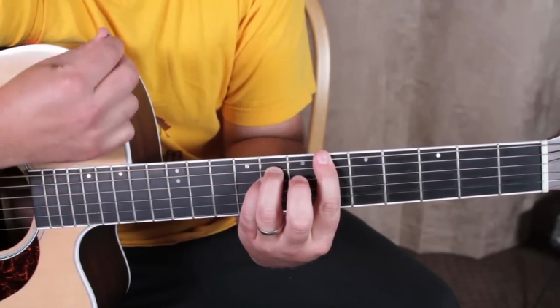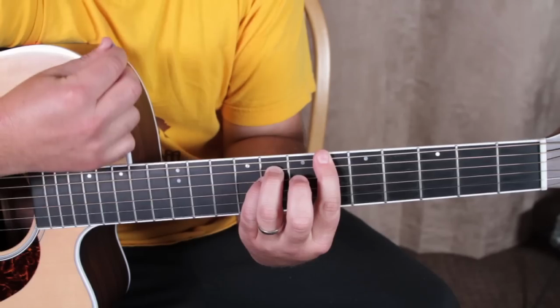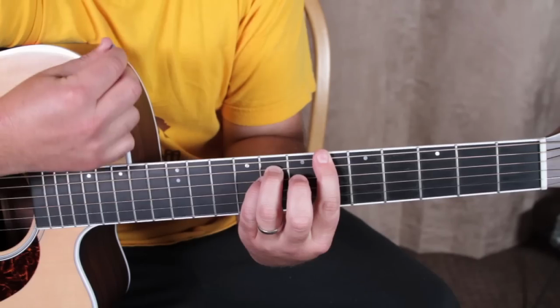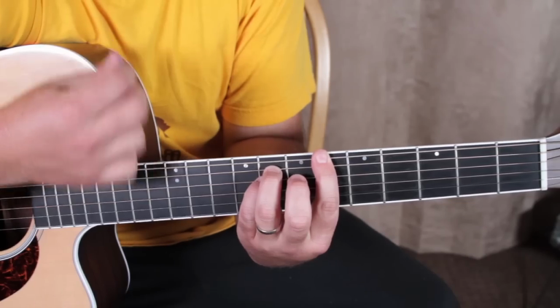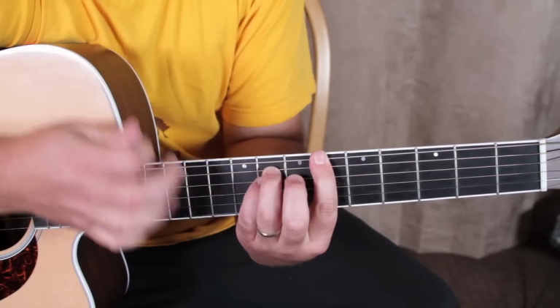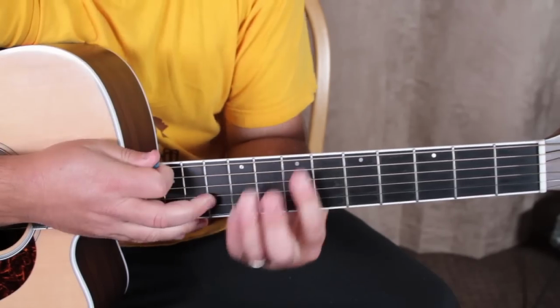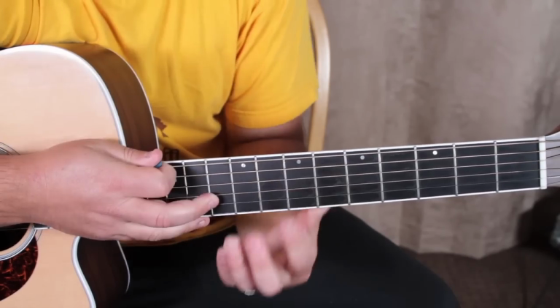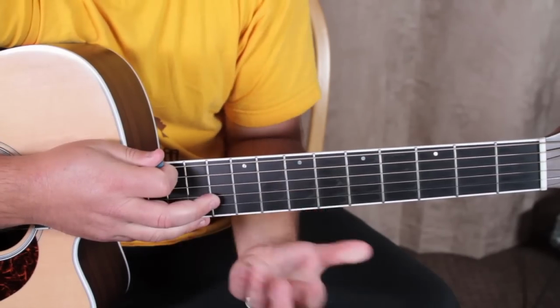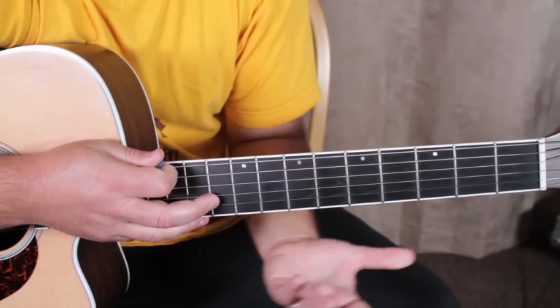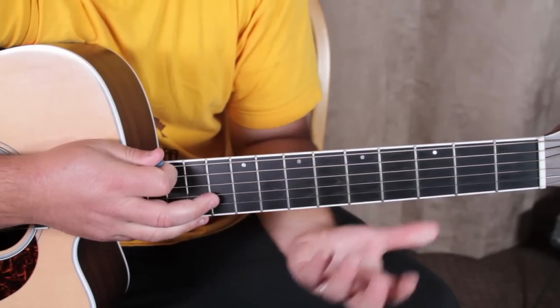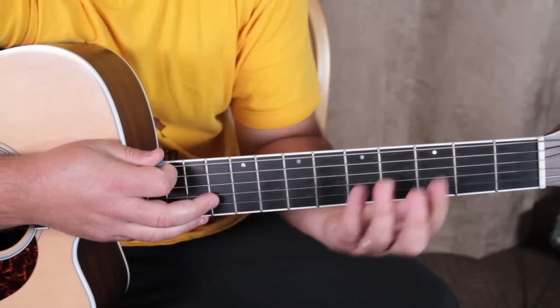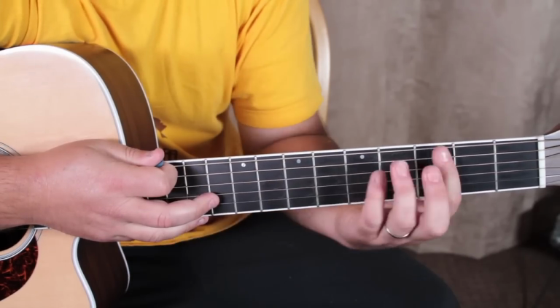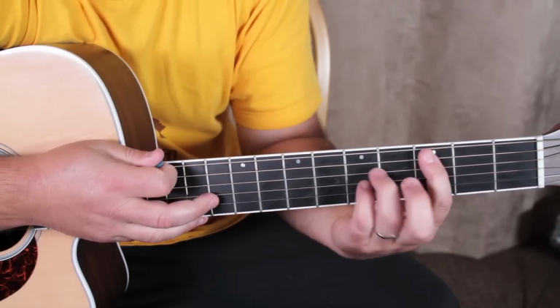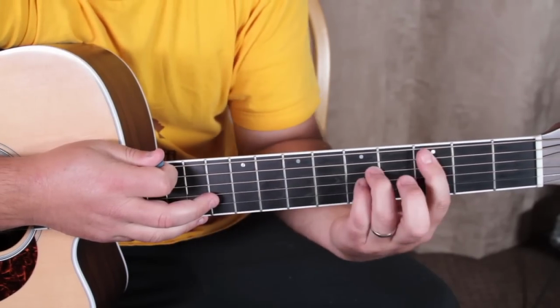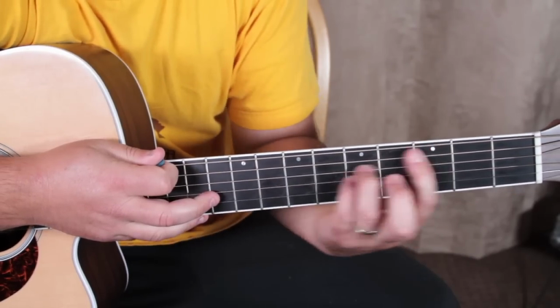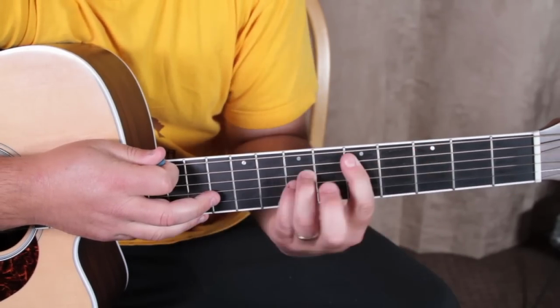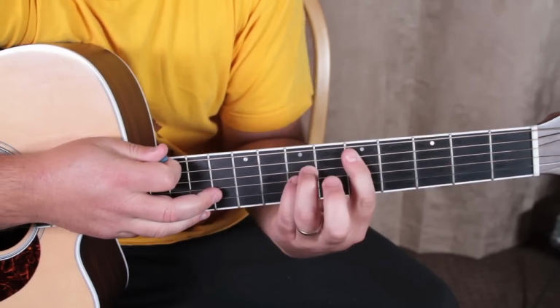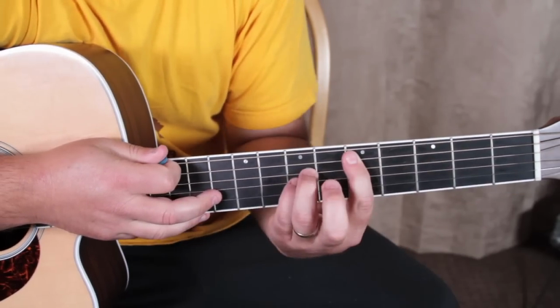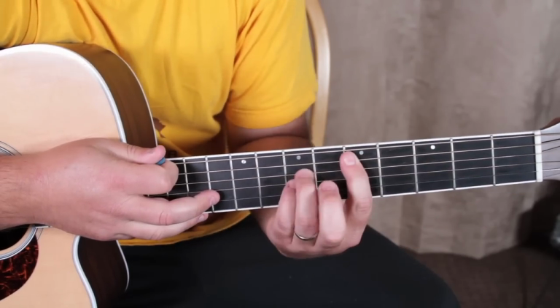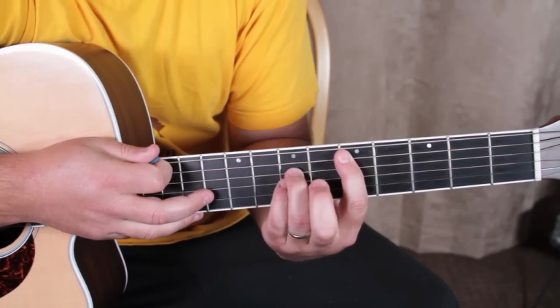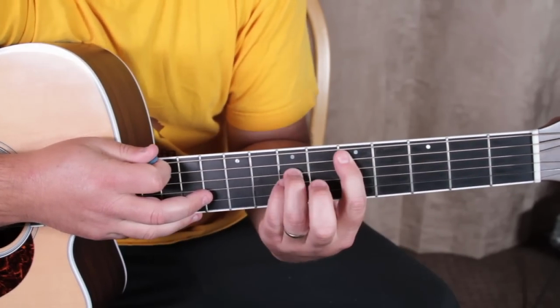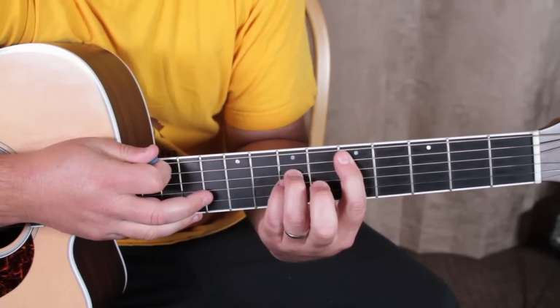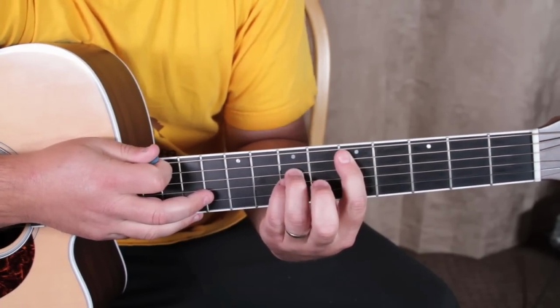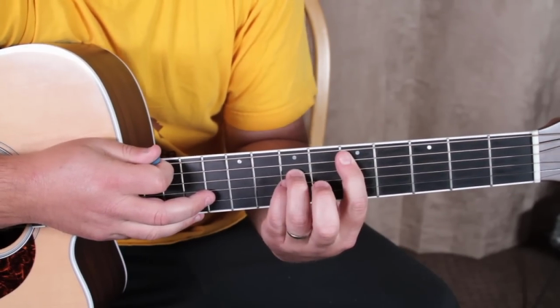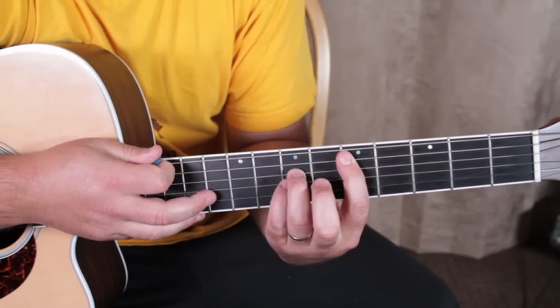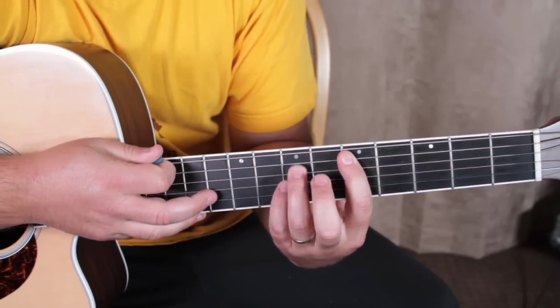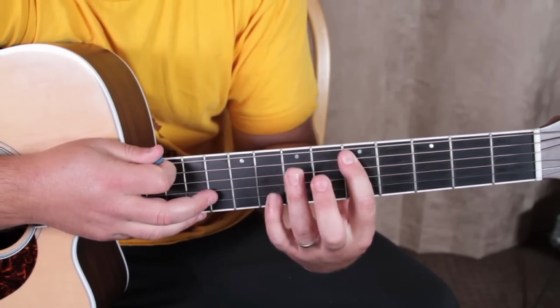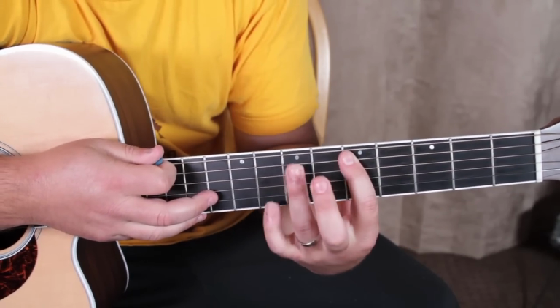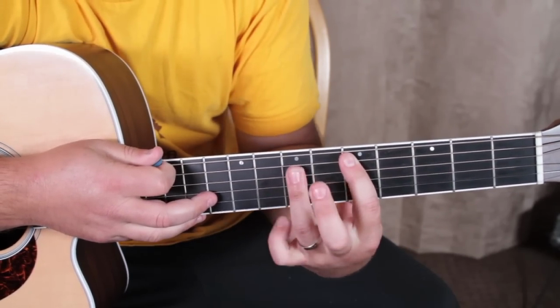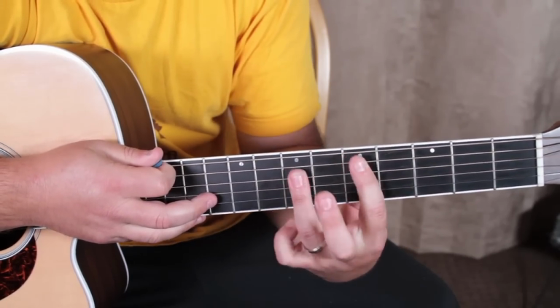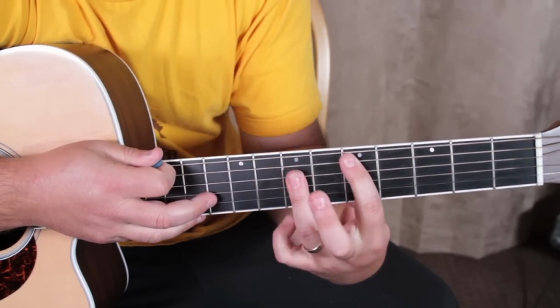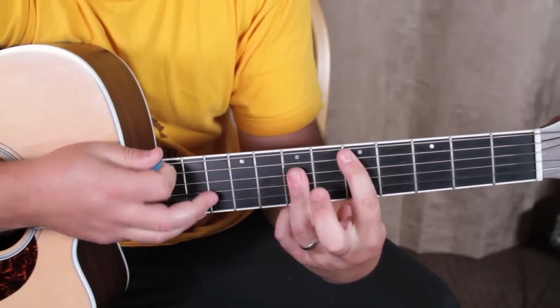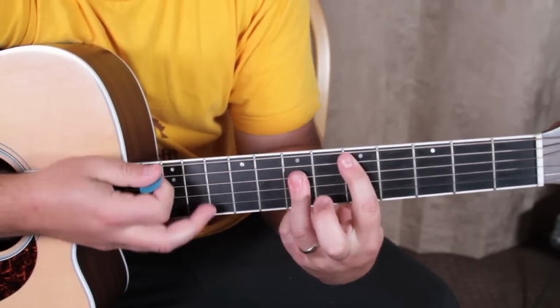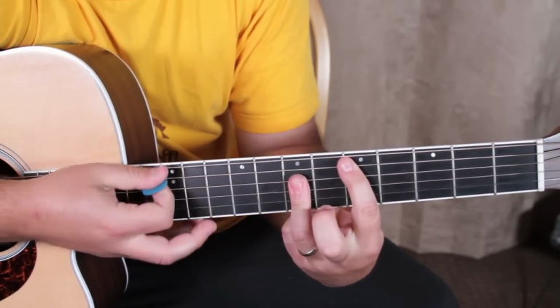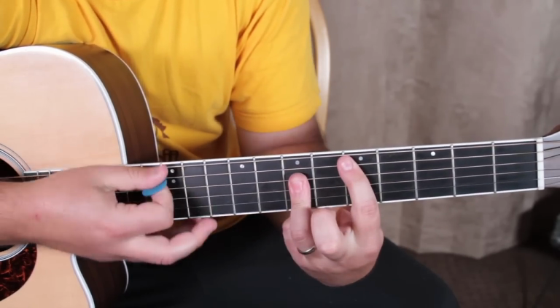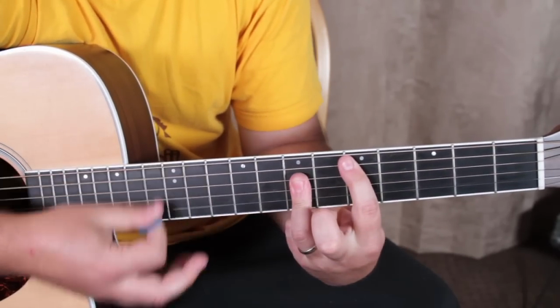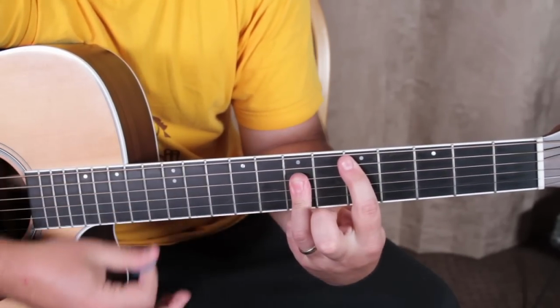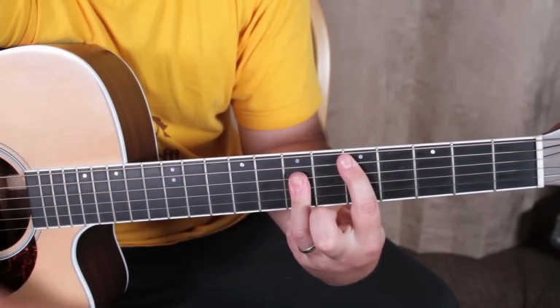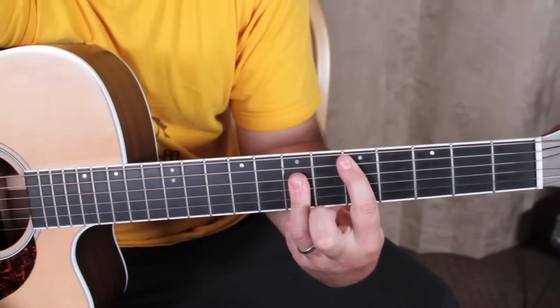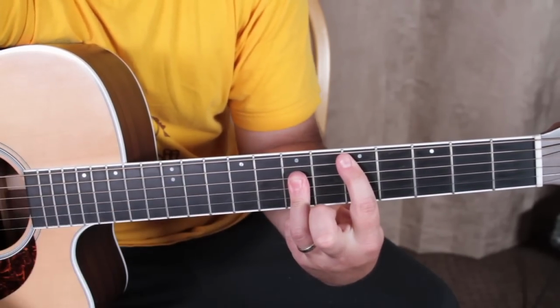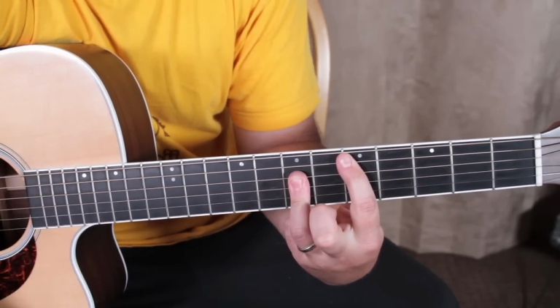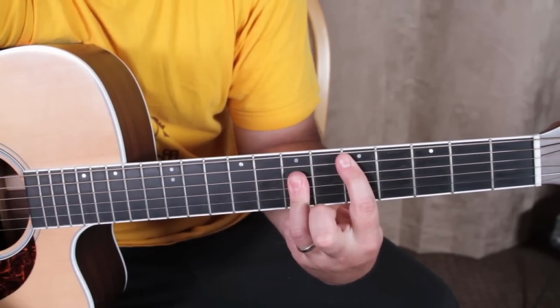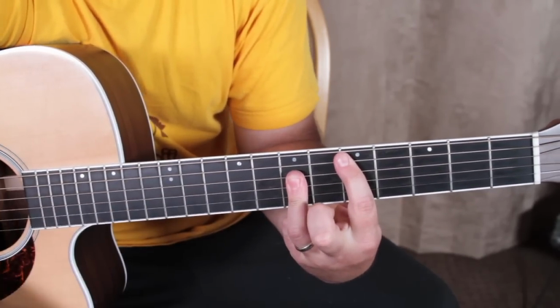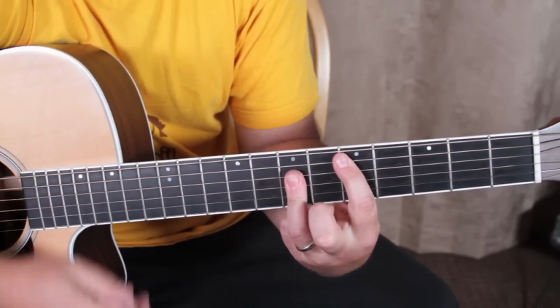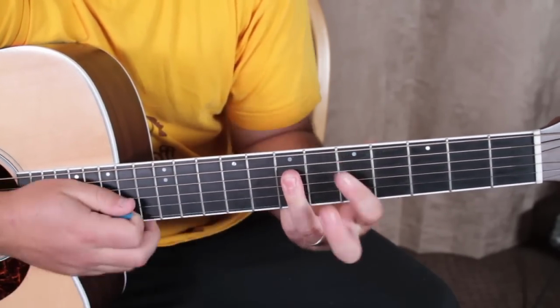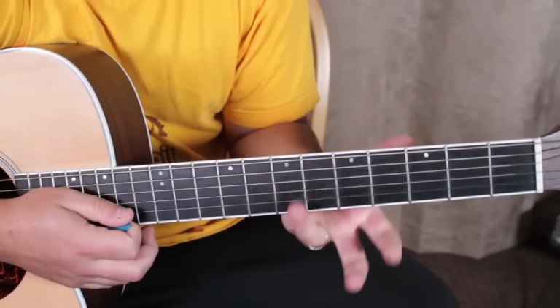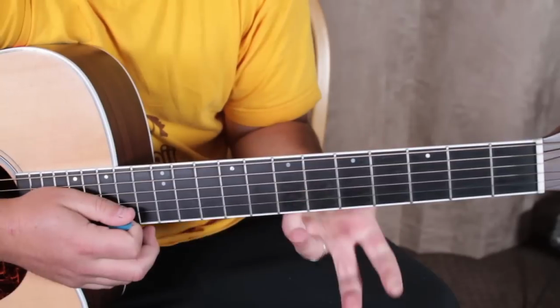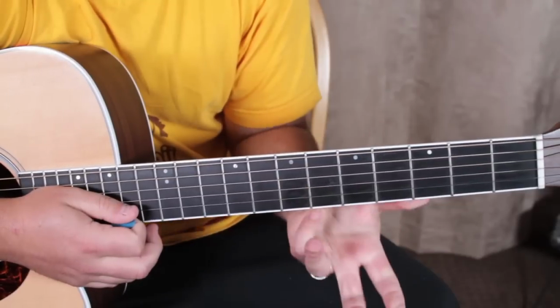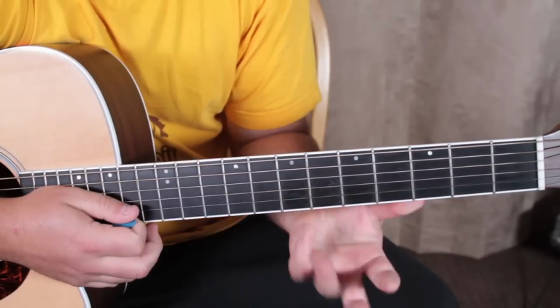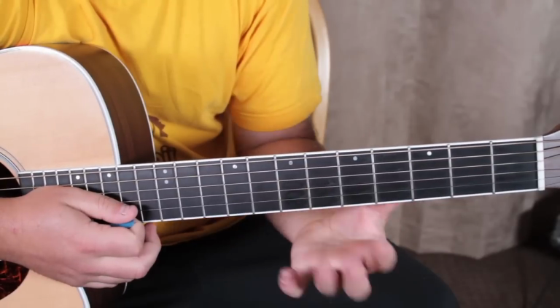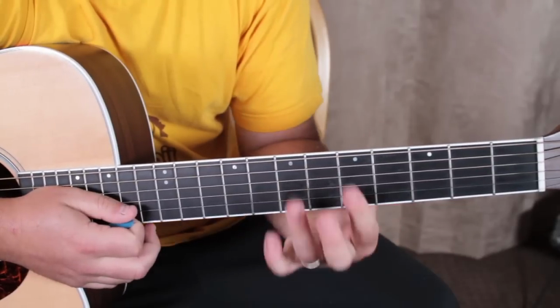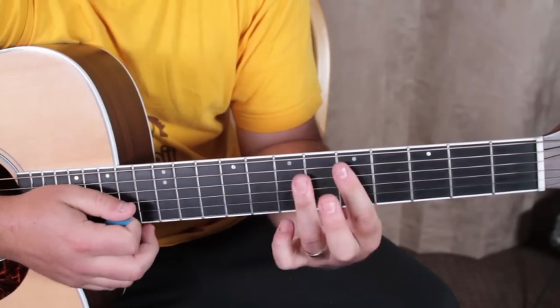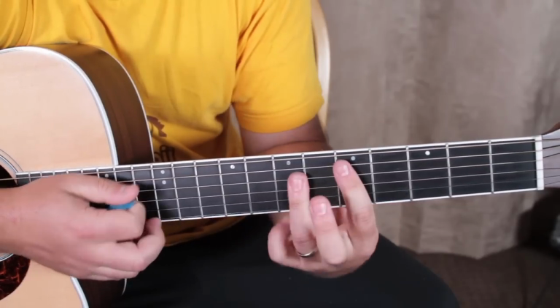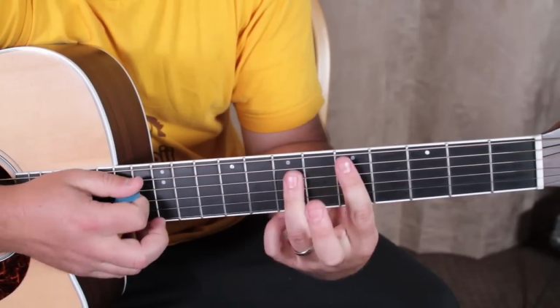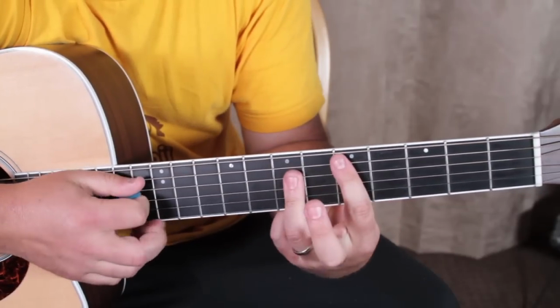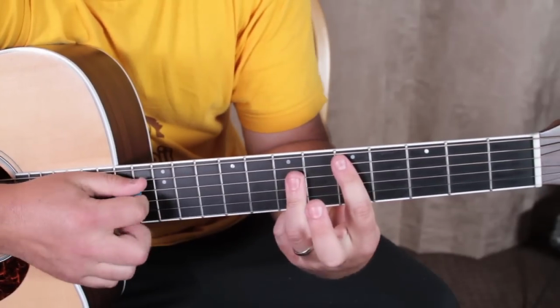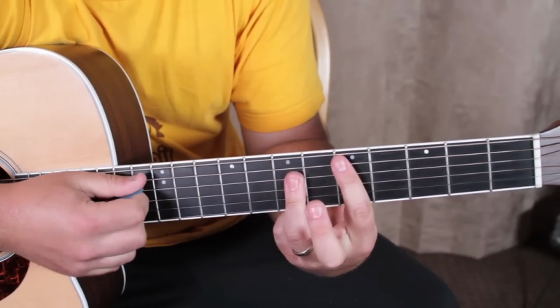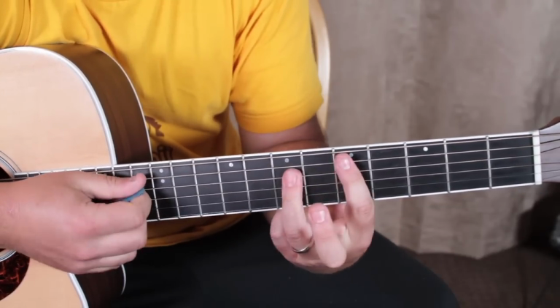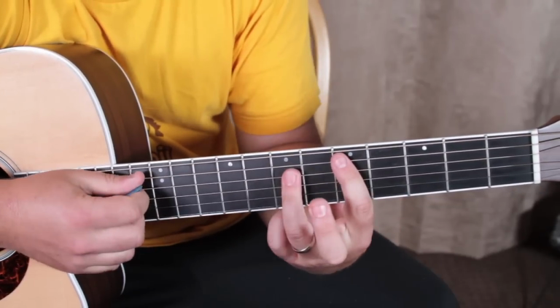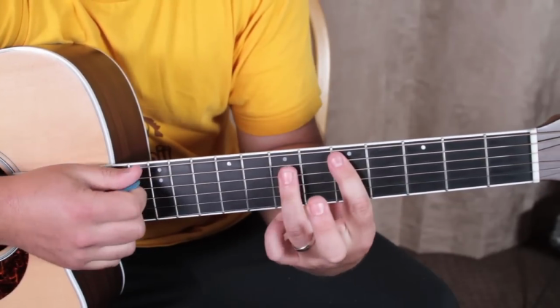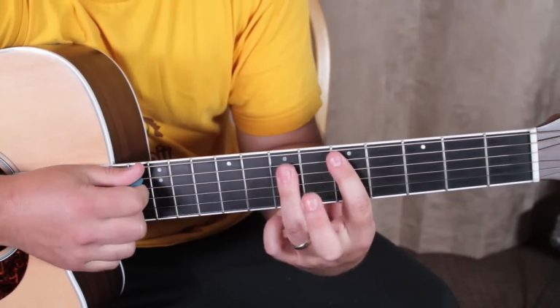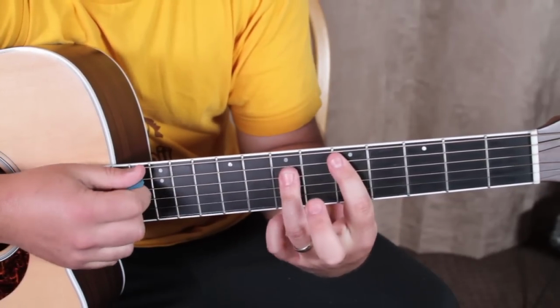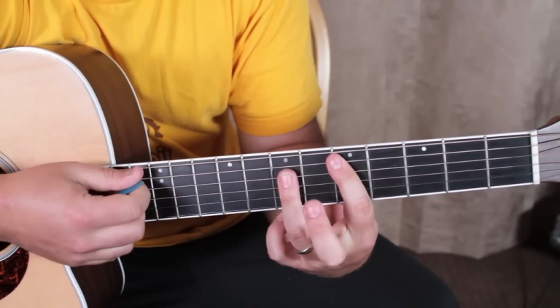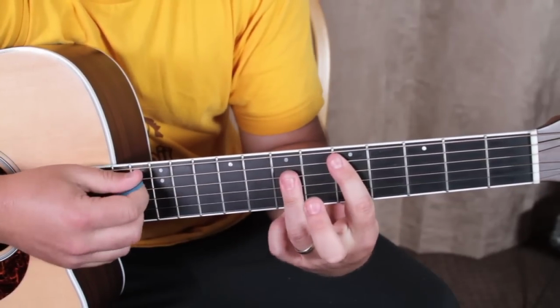Also, on that D chord, you could do a full major bar chord.